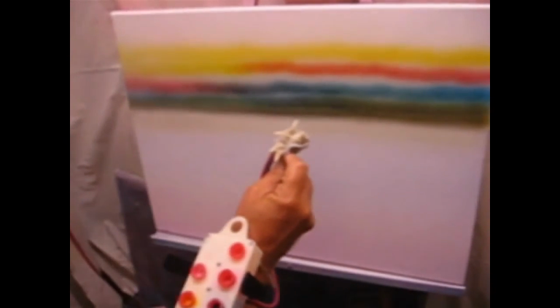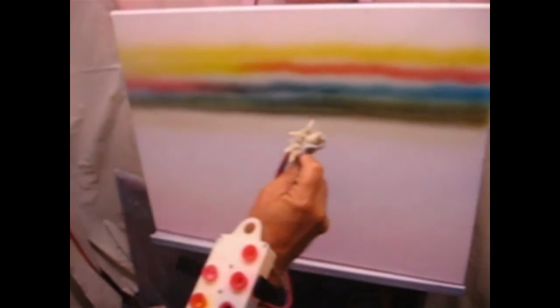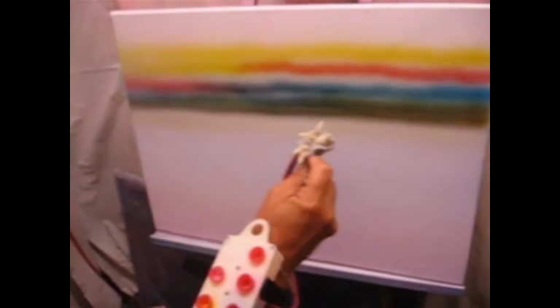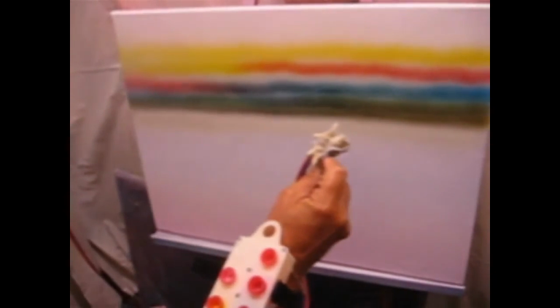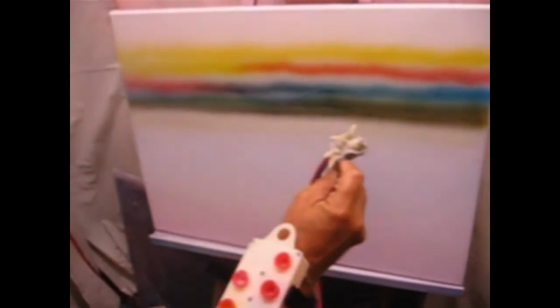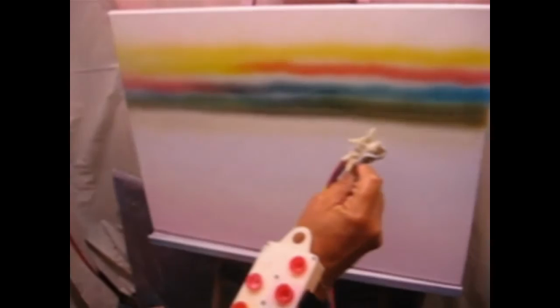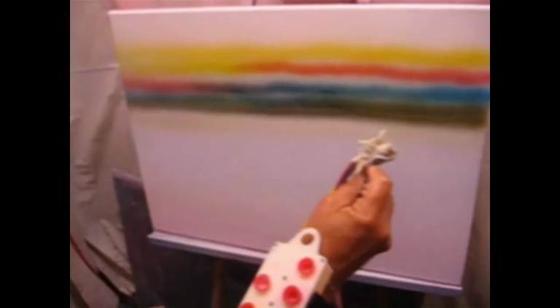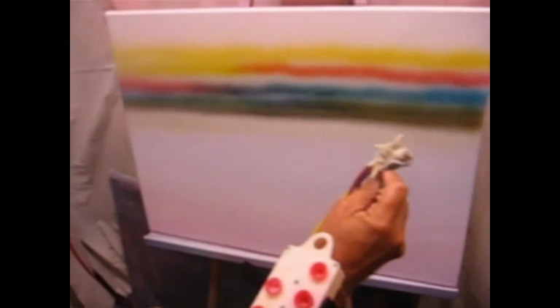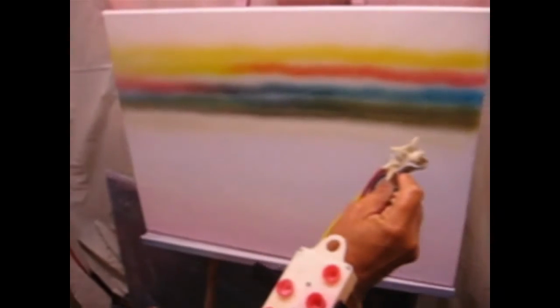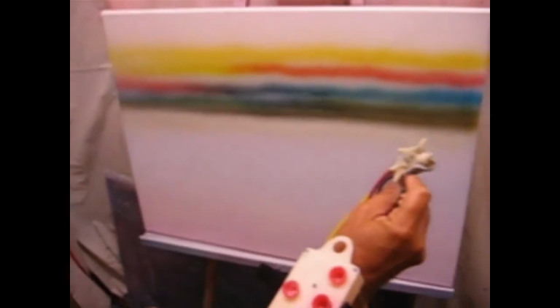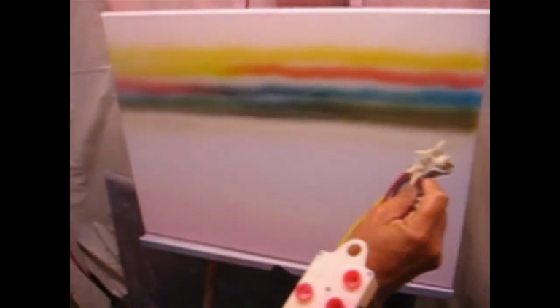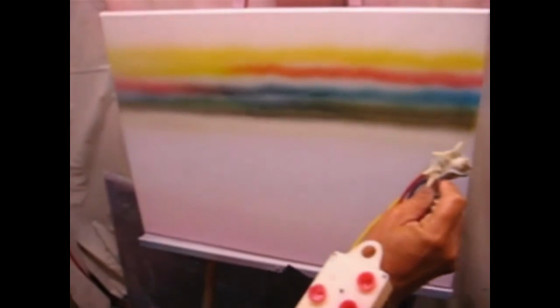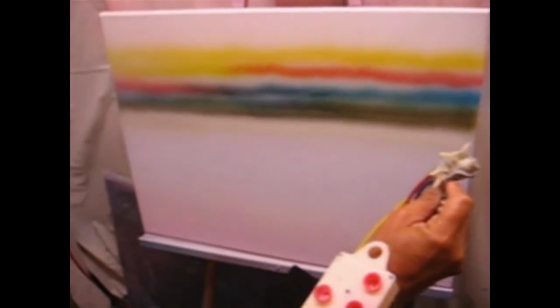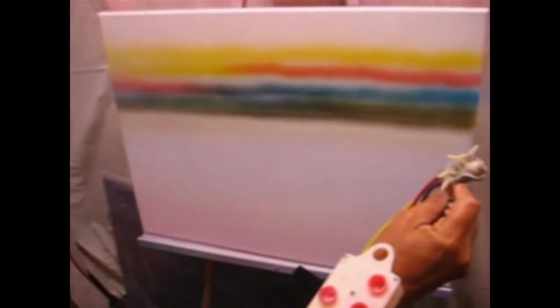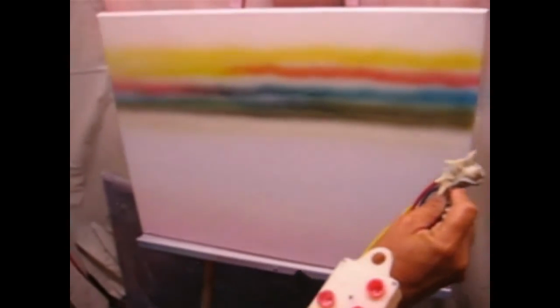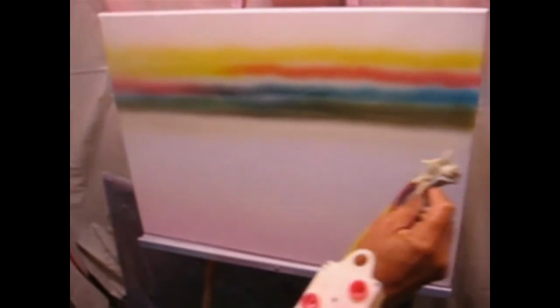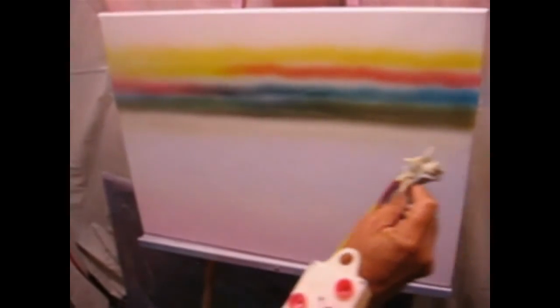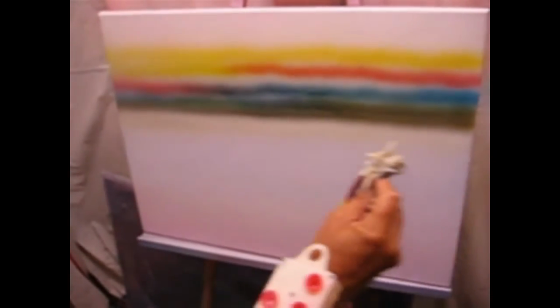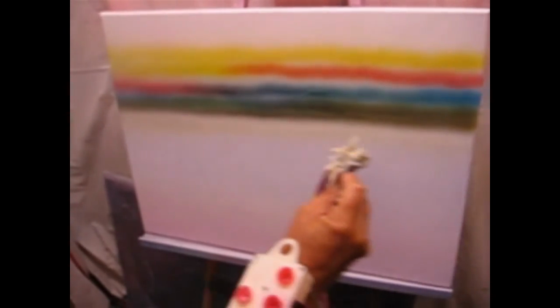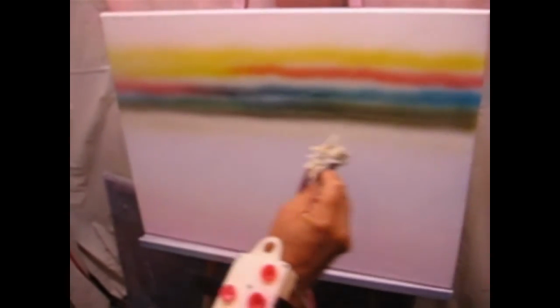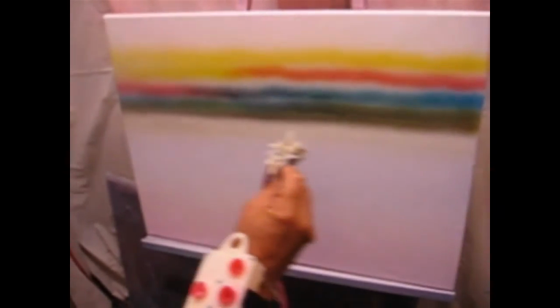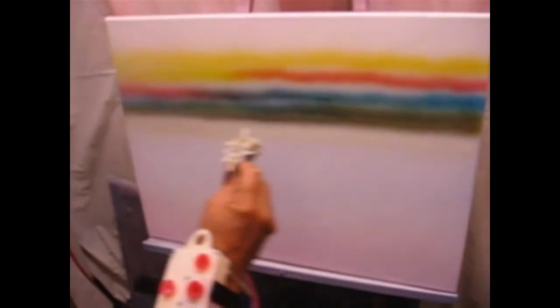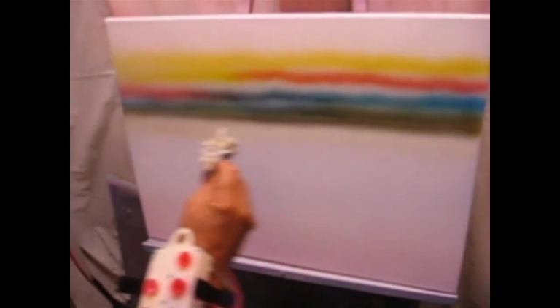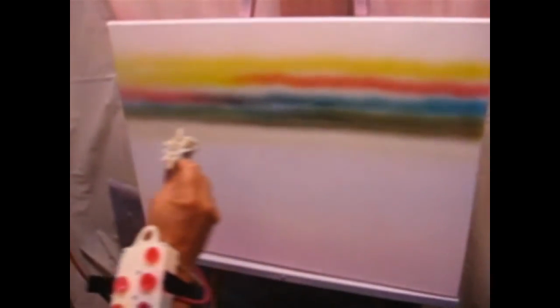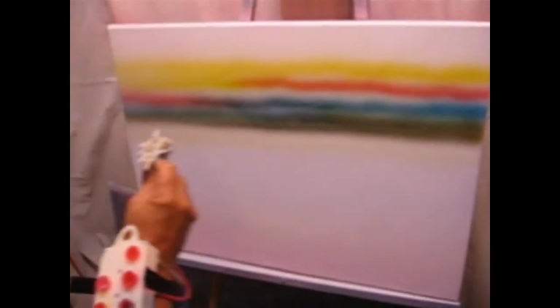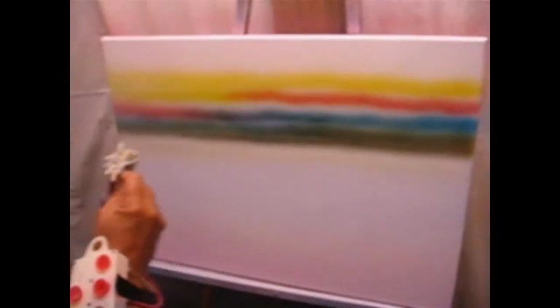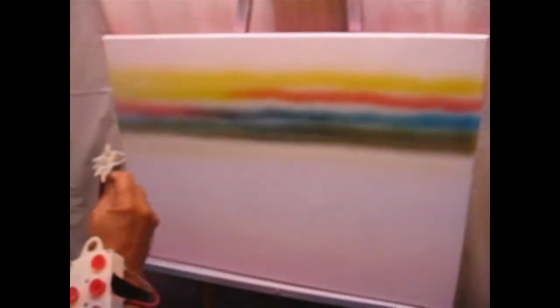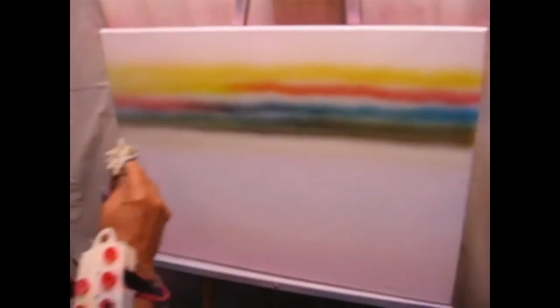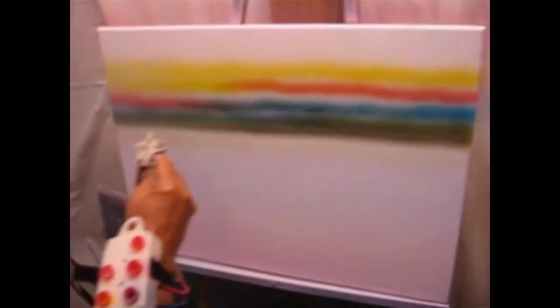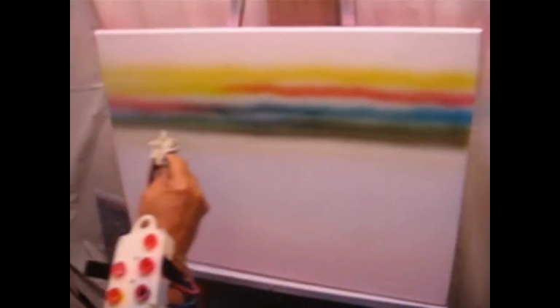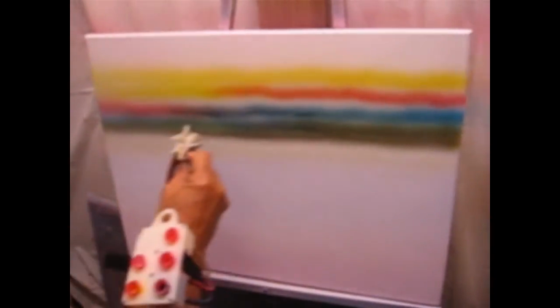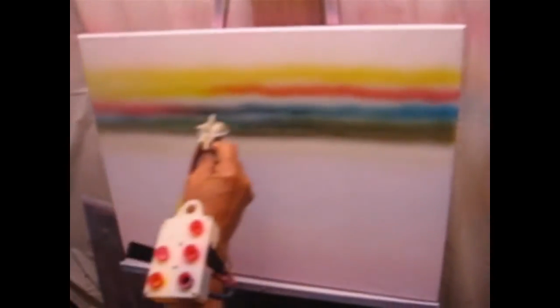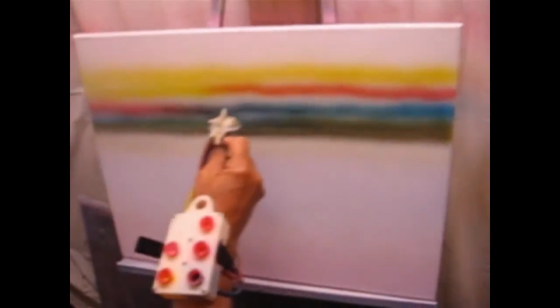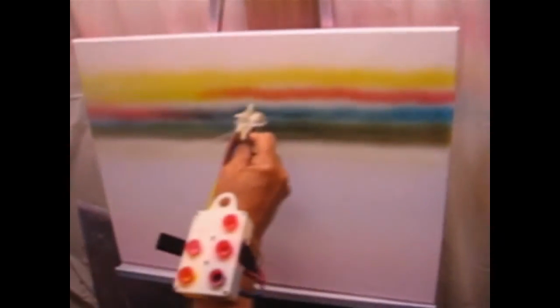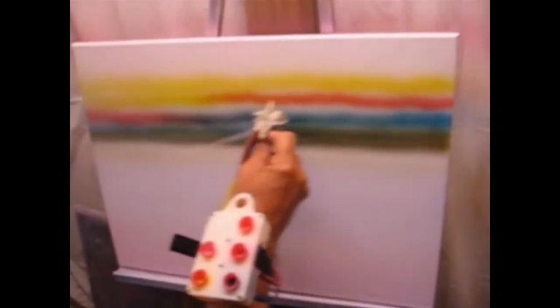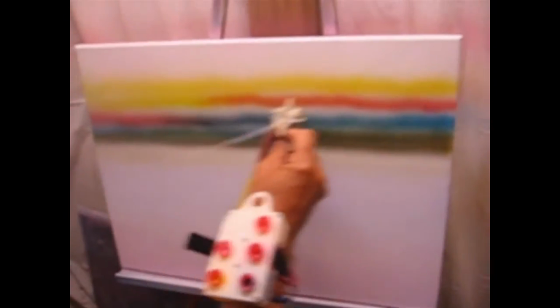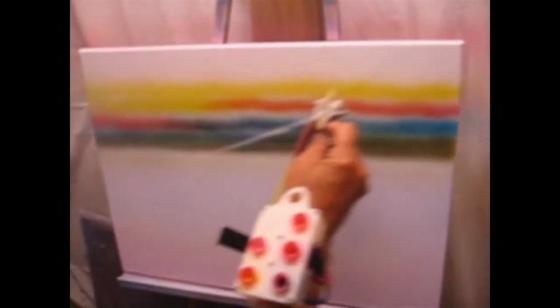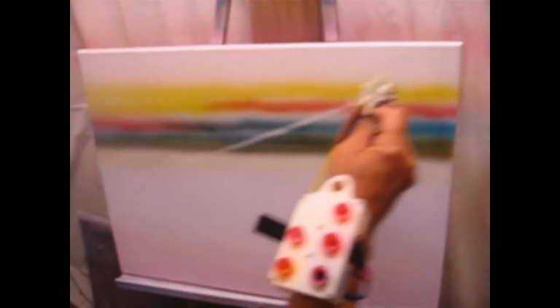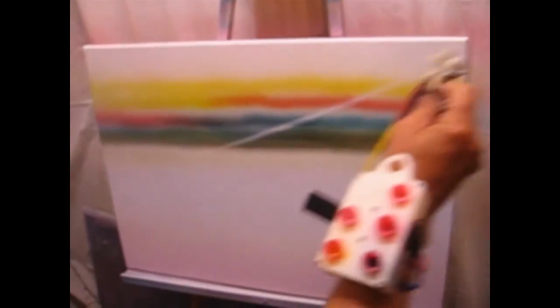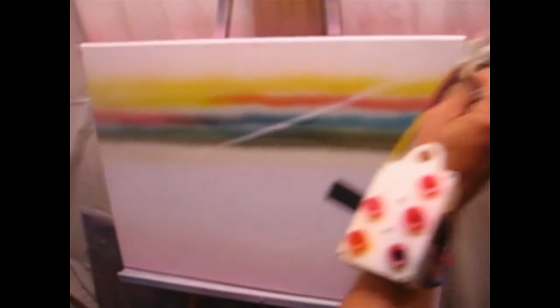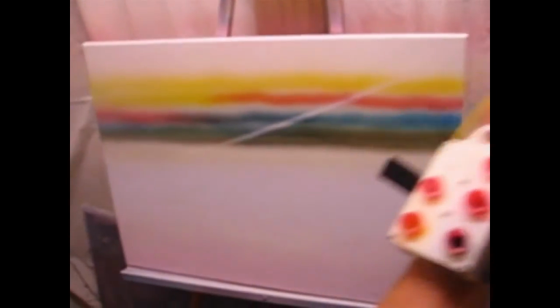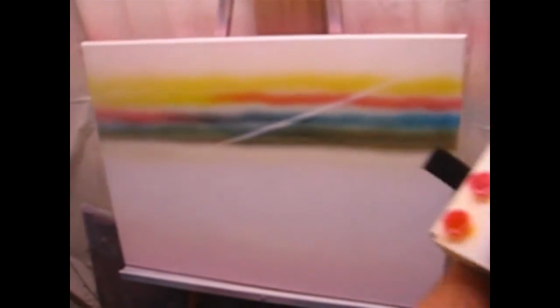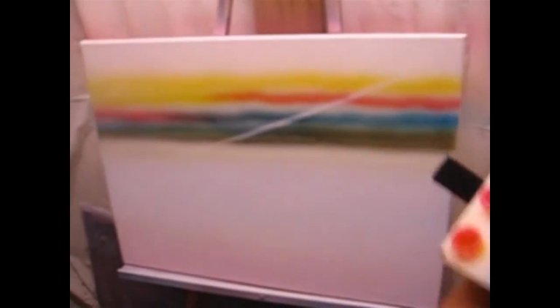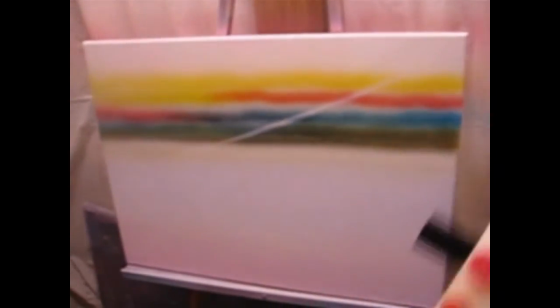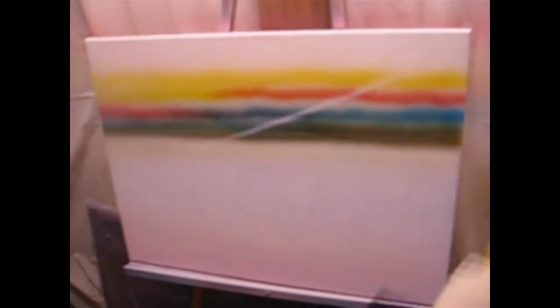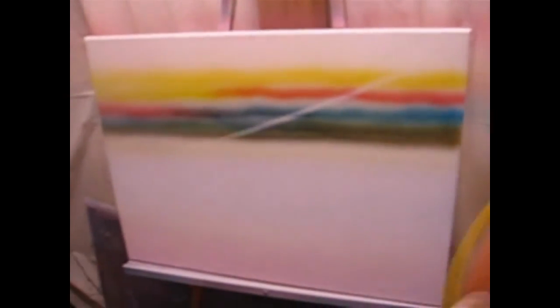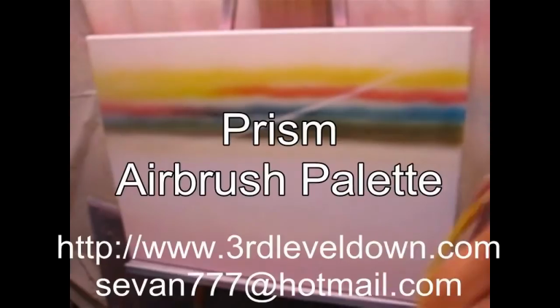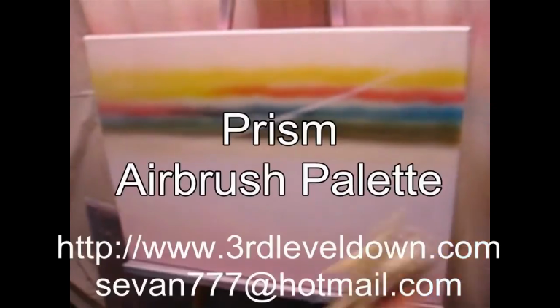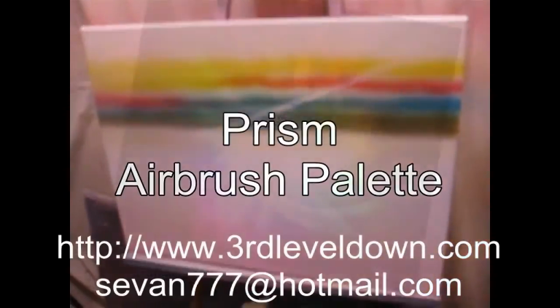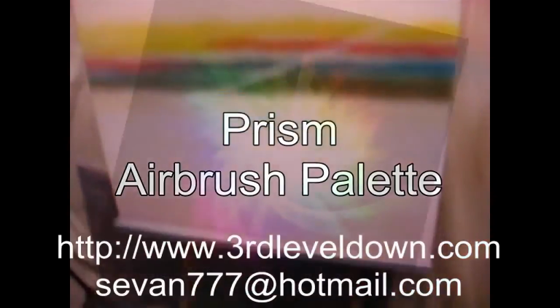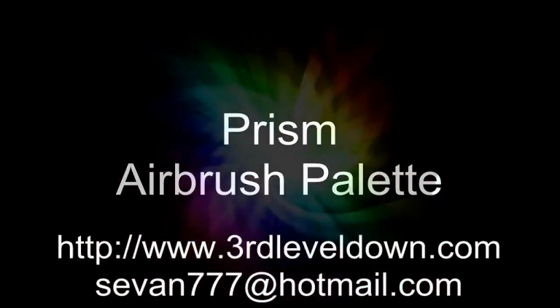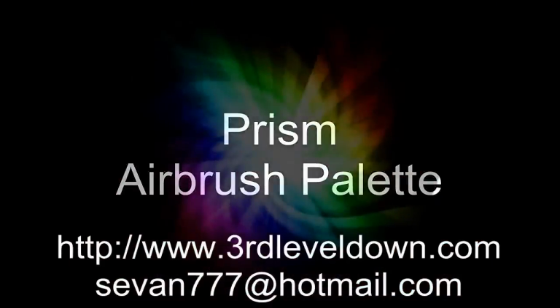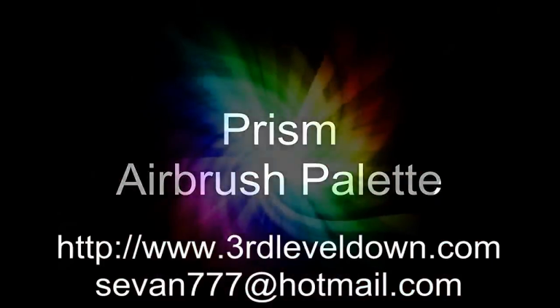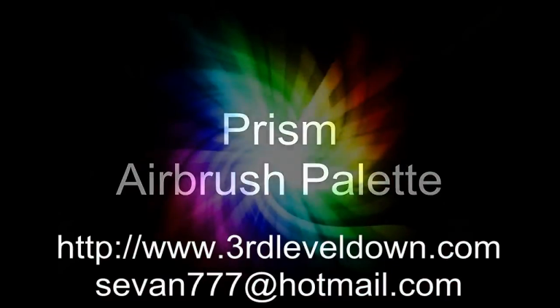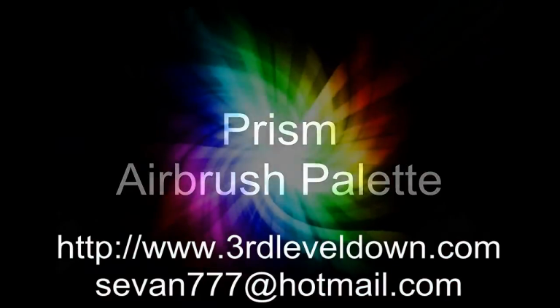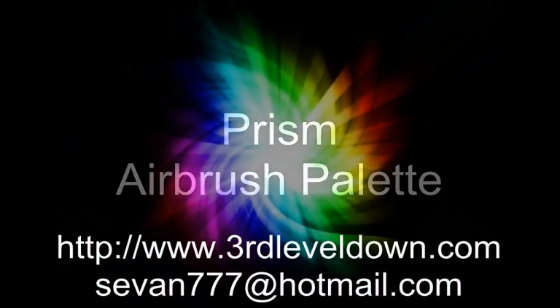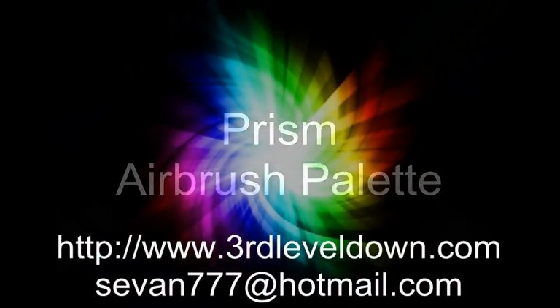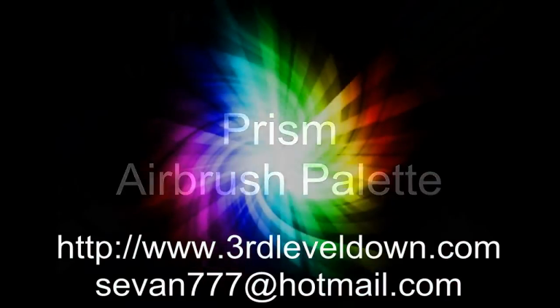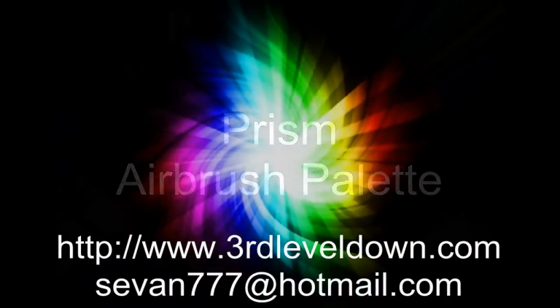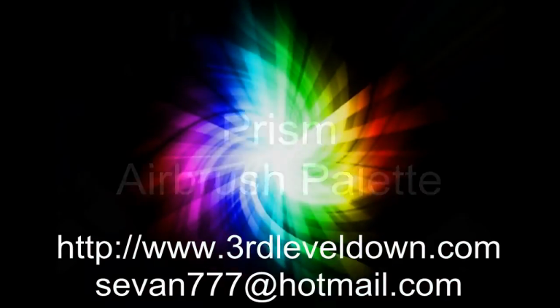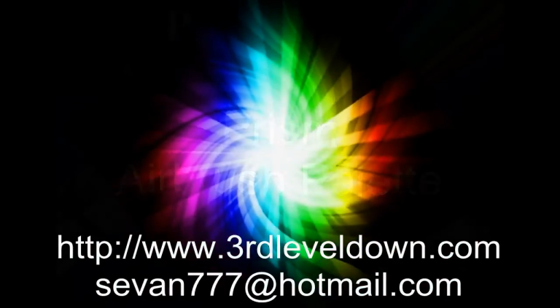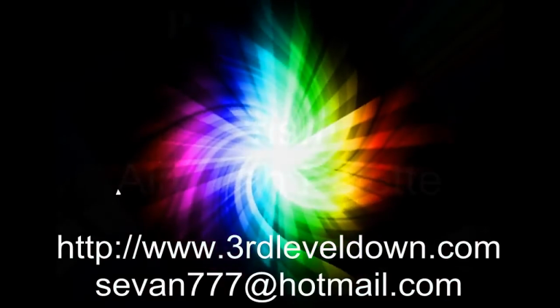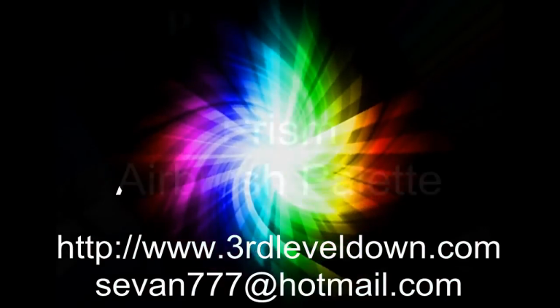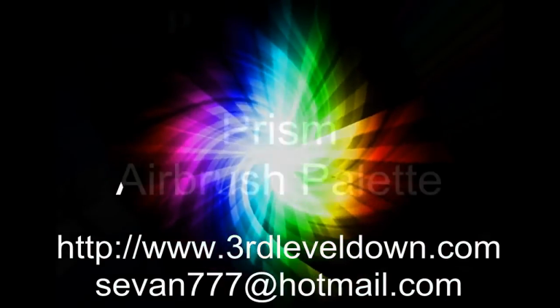All the colors and hues you can imagine right at your fingertips when you have a Prism Airbrush palette.